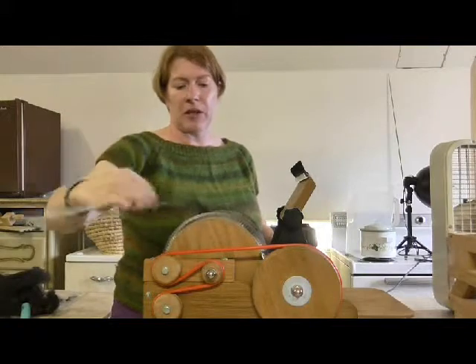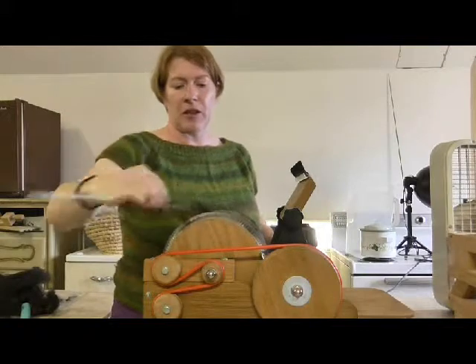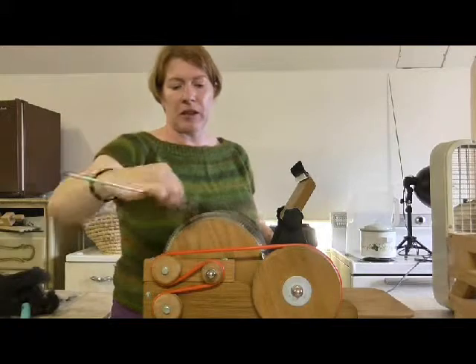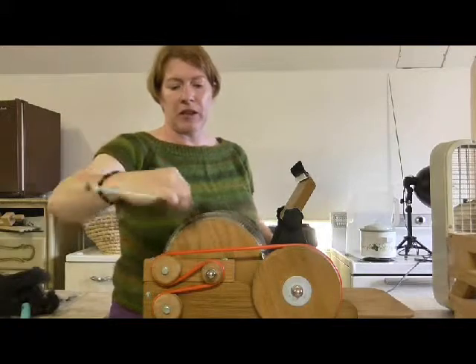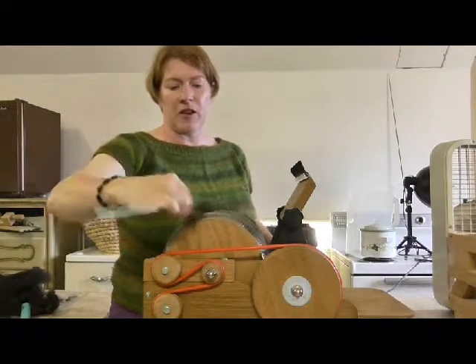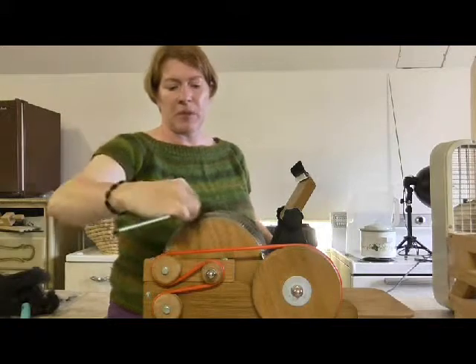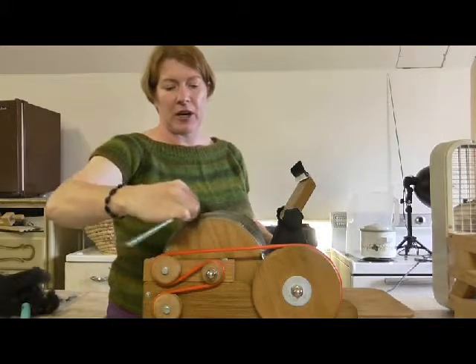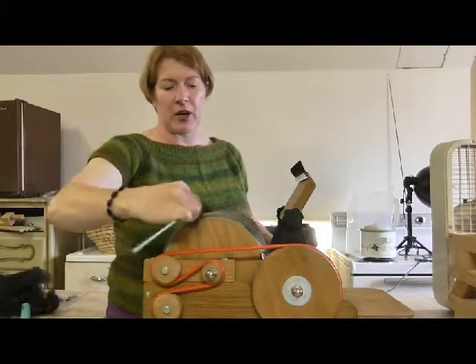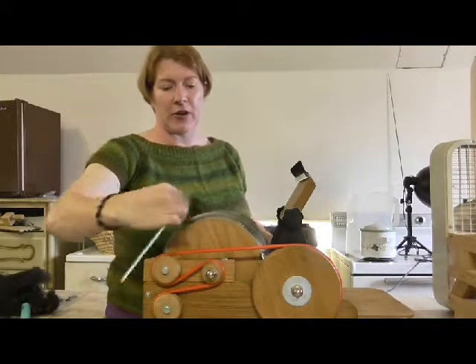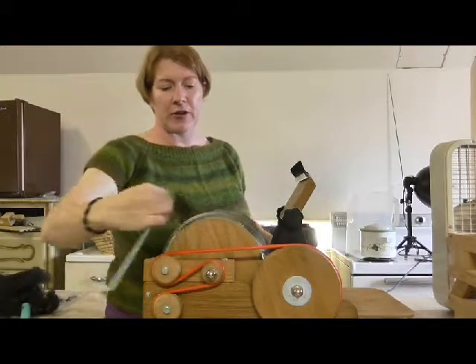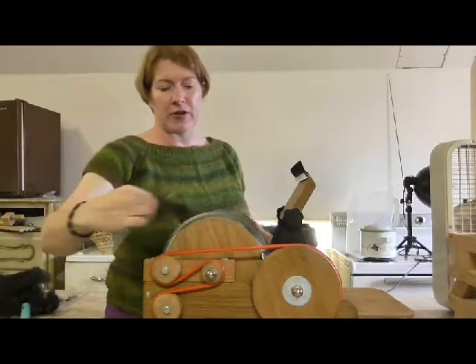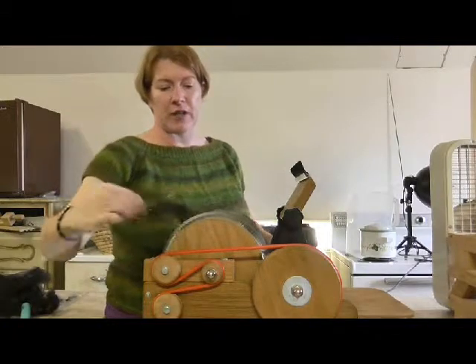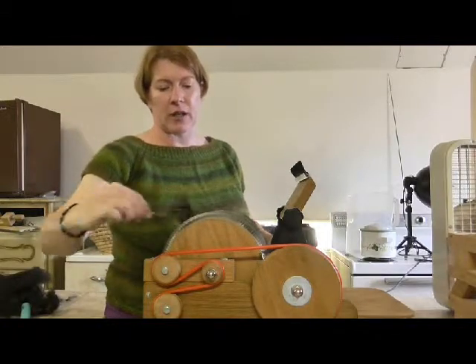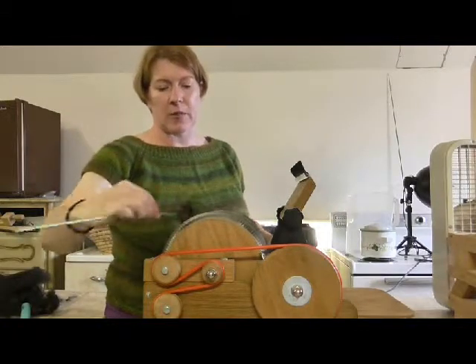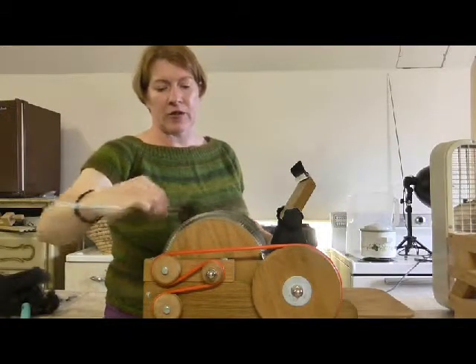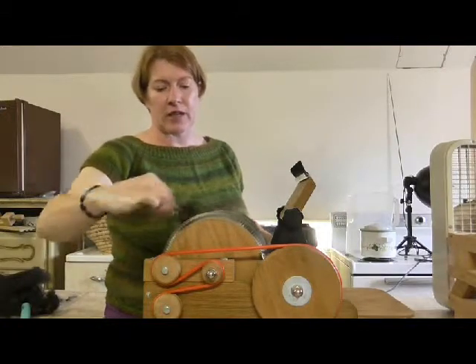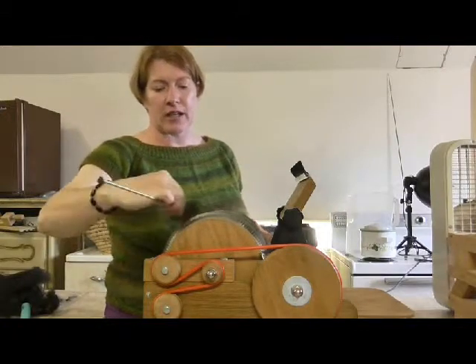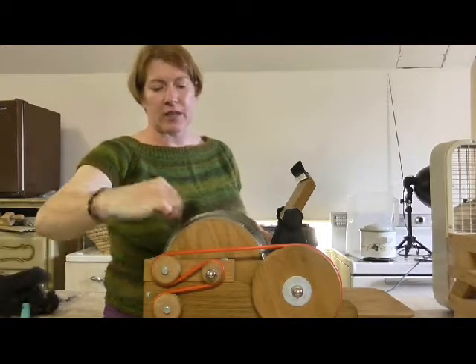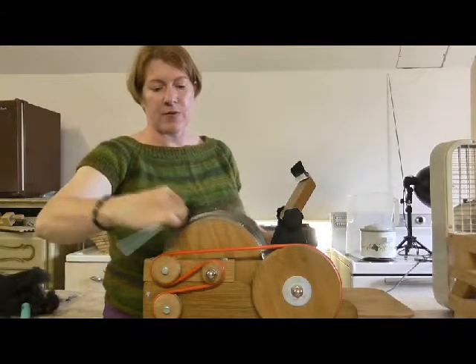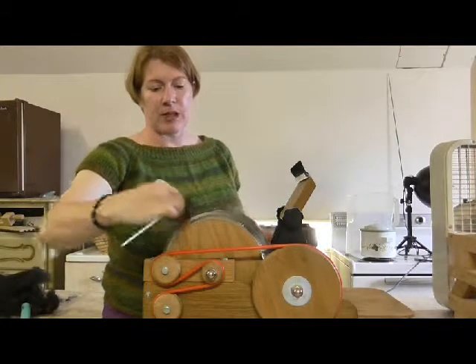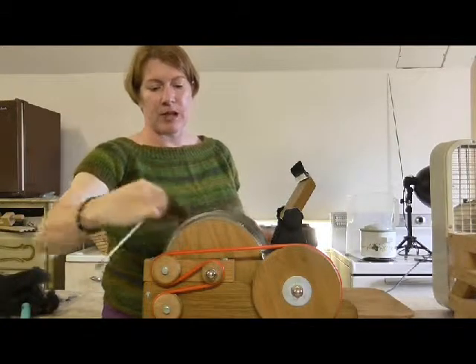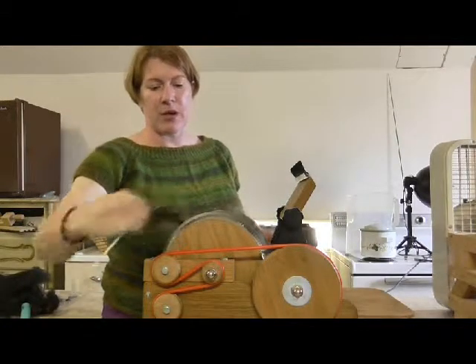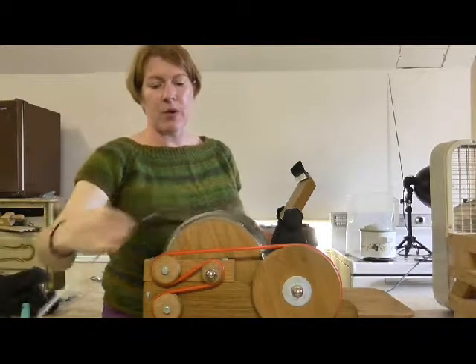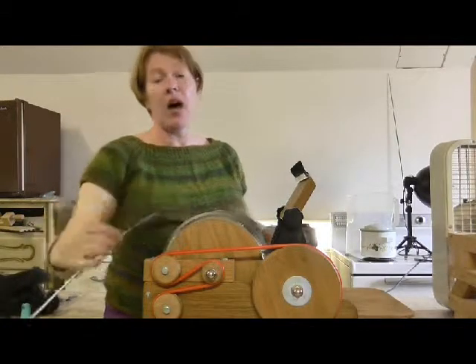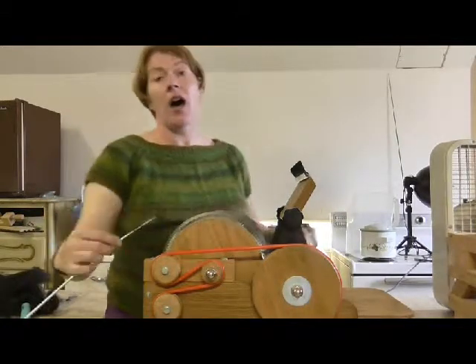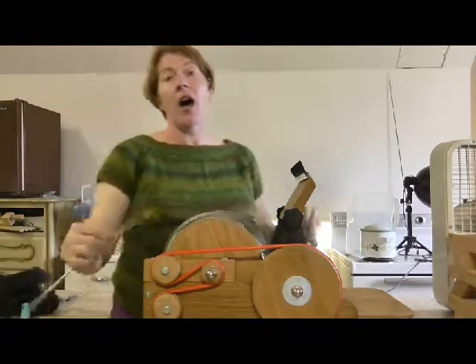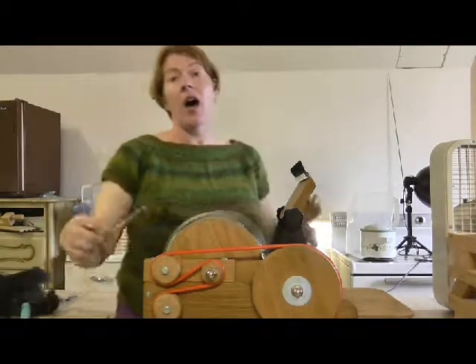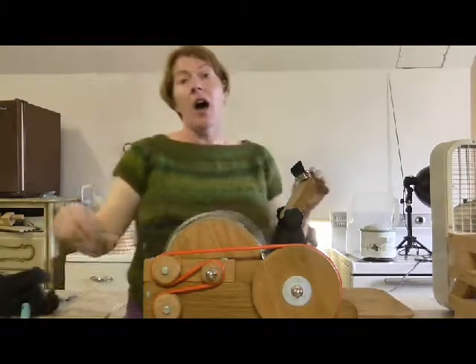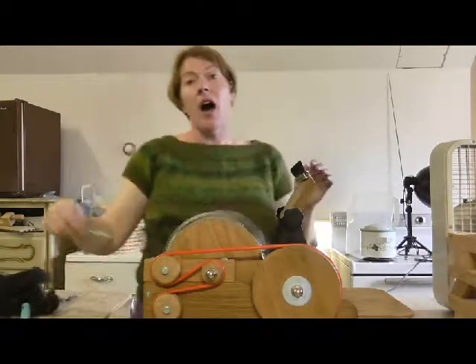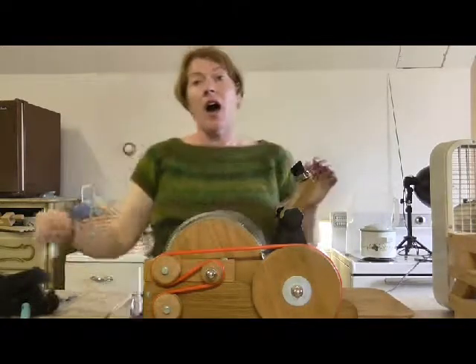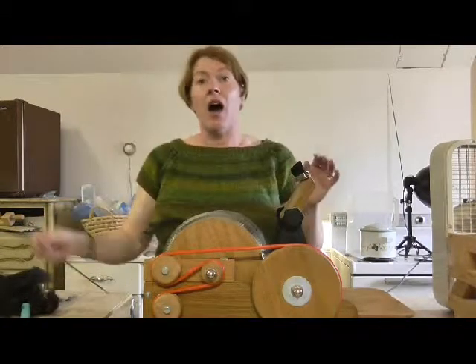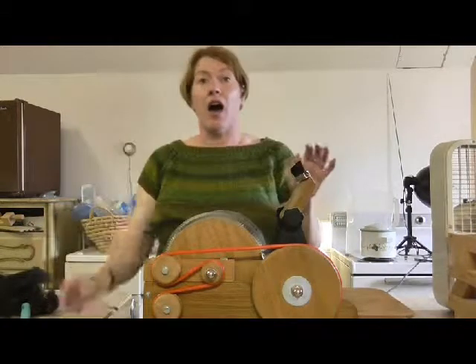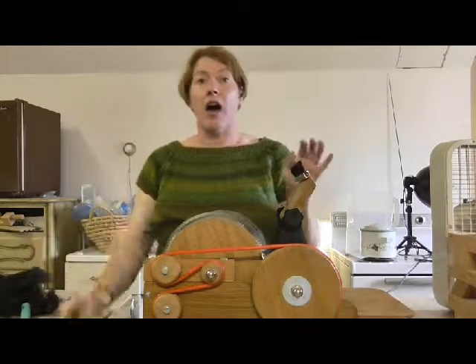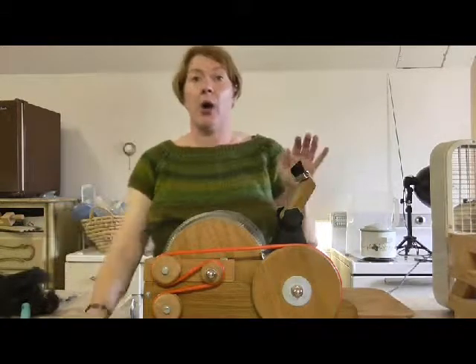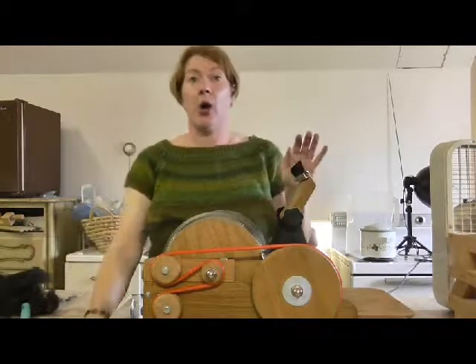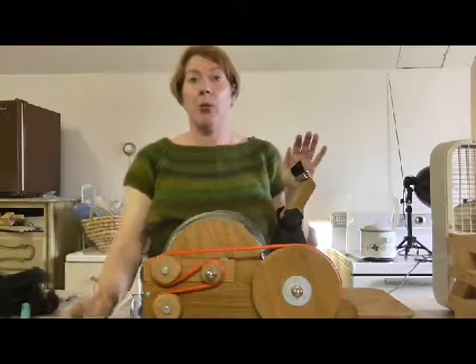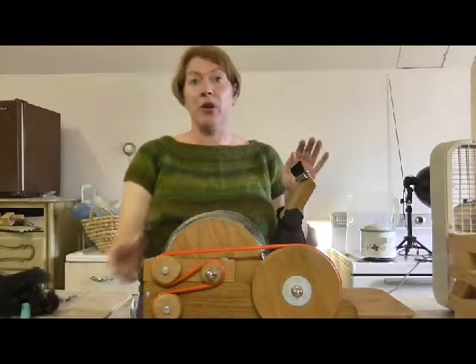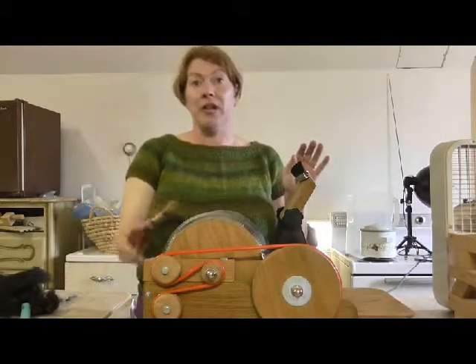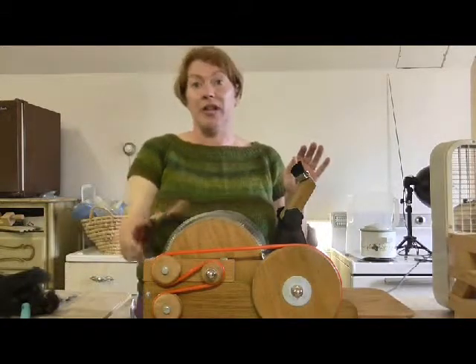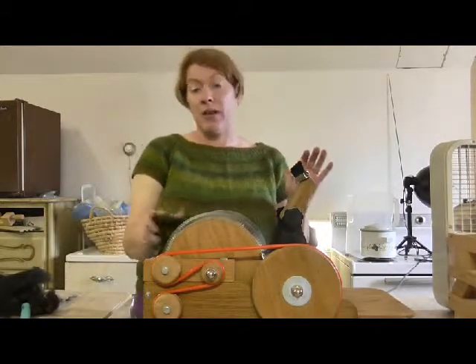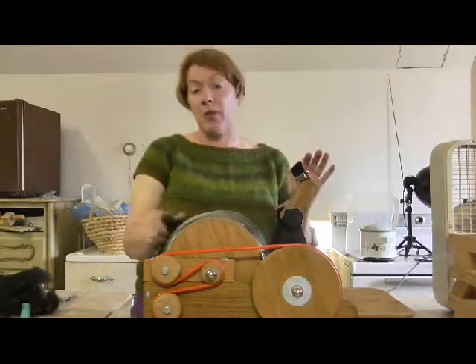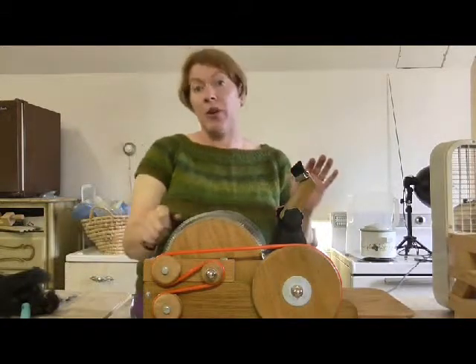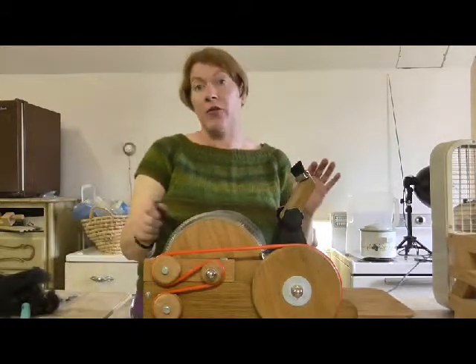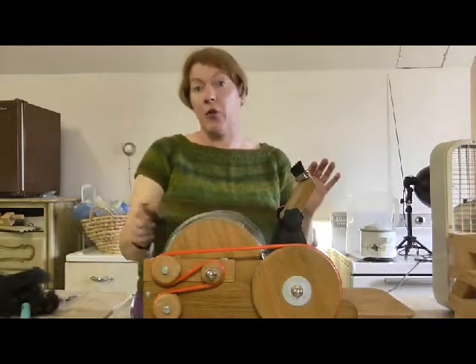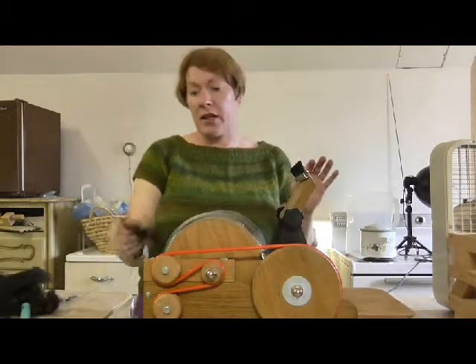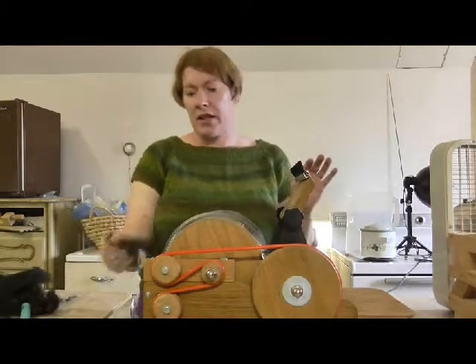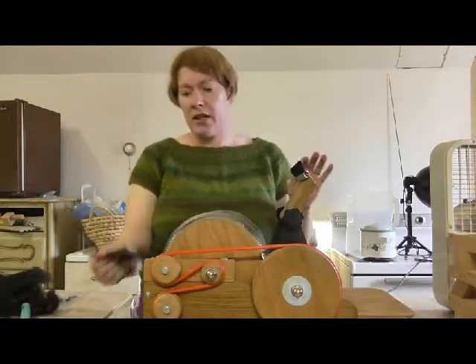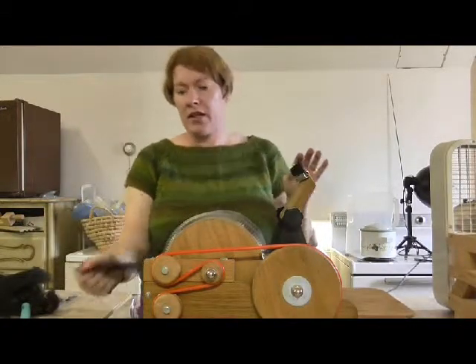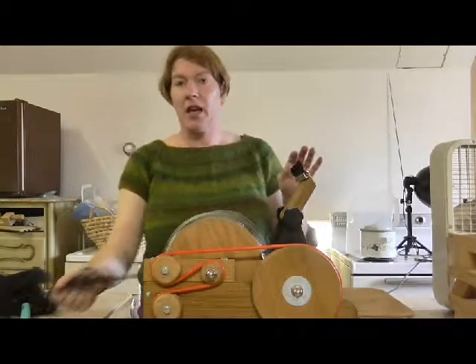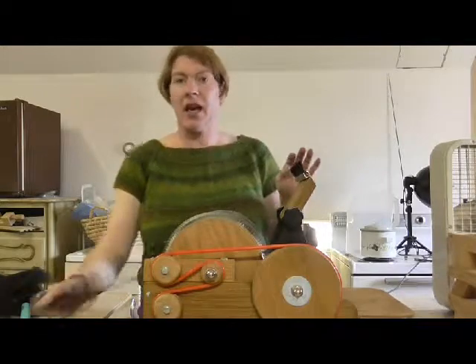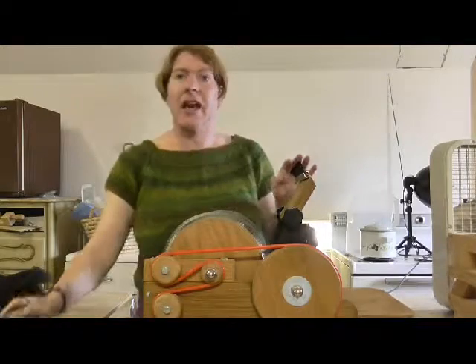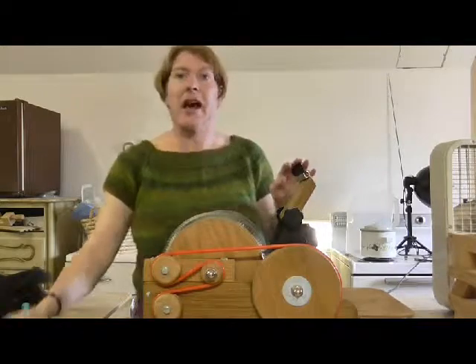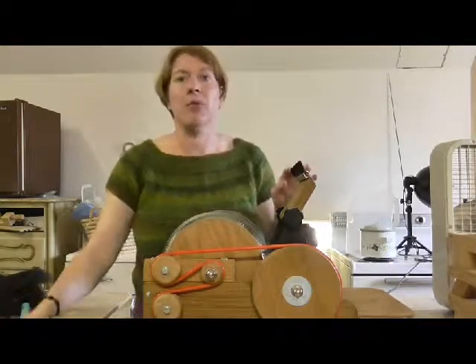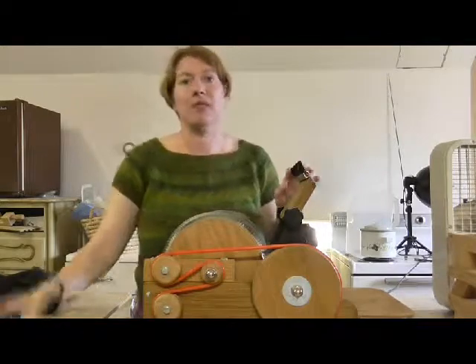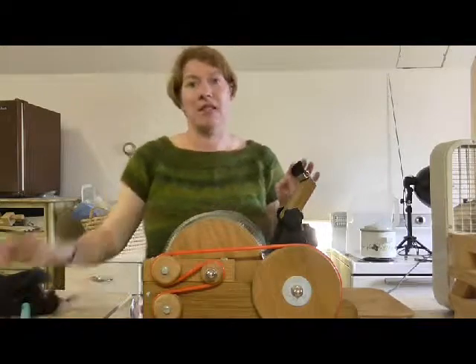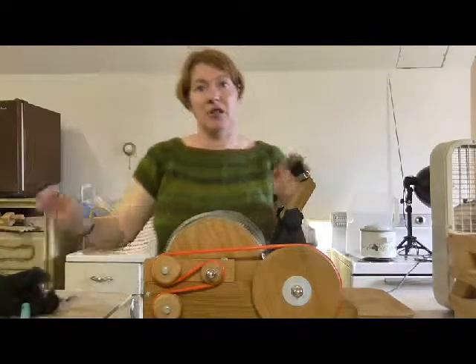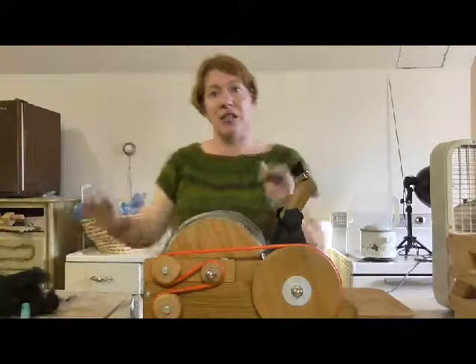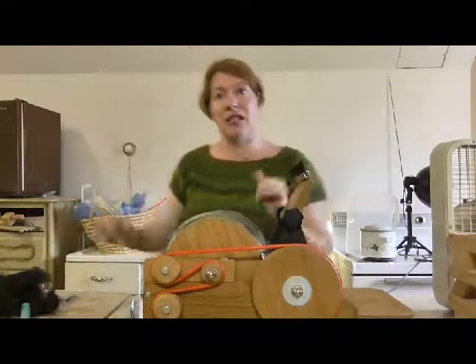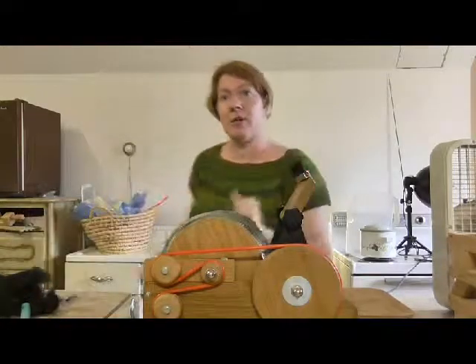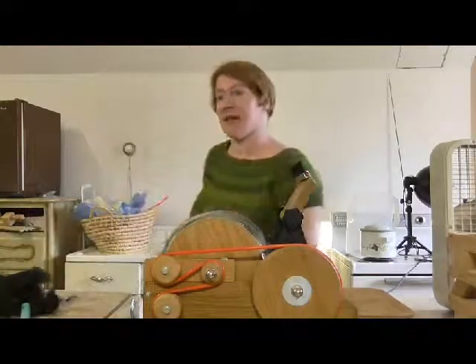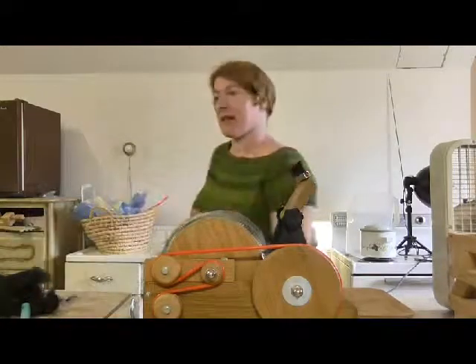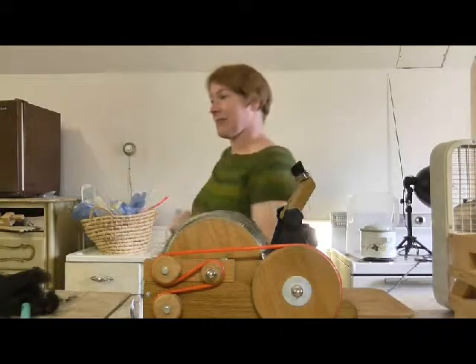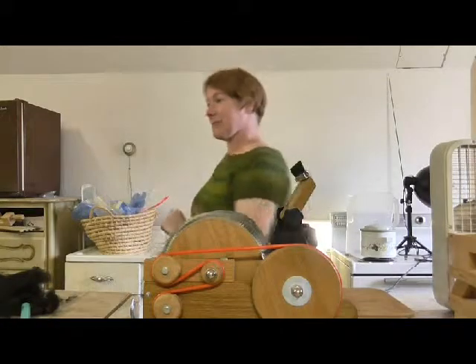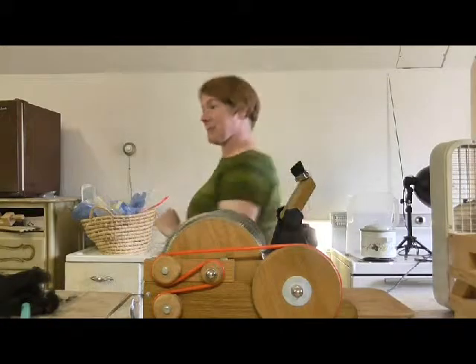I'm going to clean off my carder for the next video. I hope you guys have a wonderful weekend and I will see you next week.